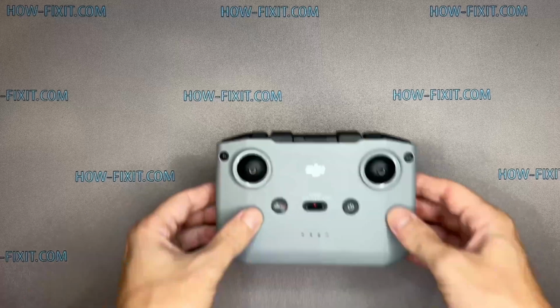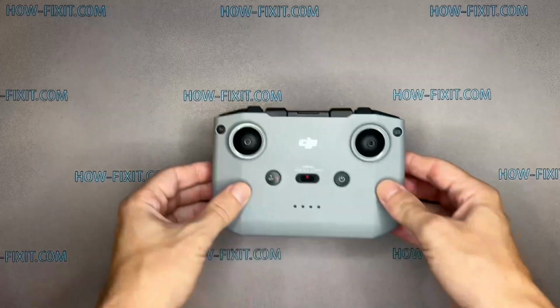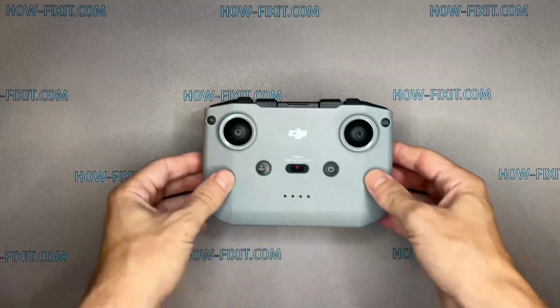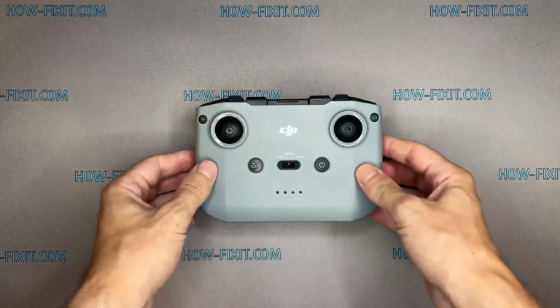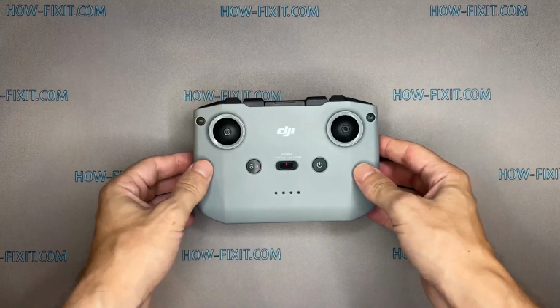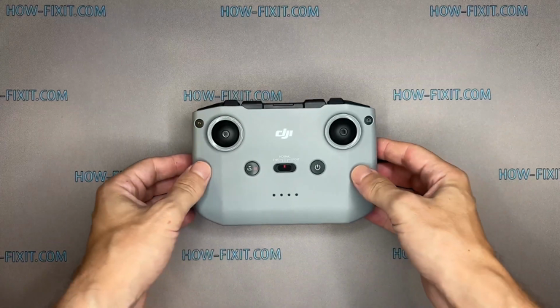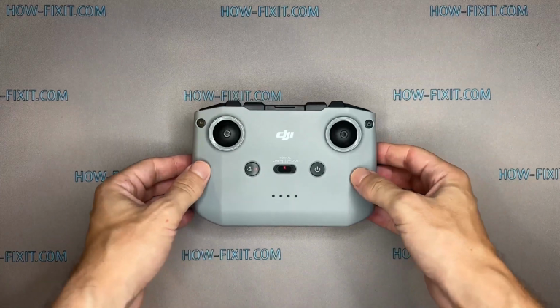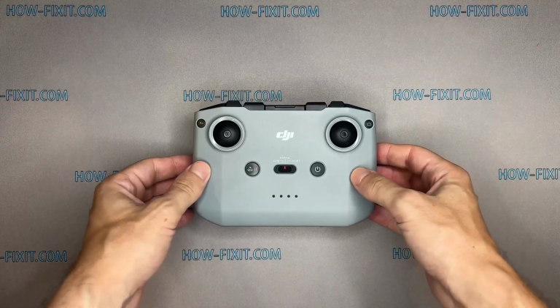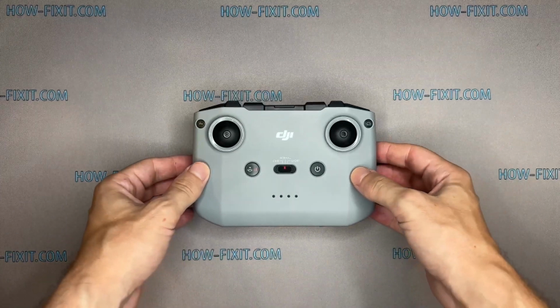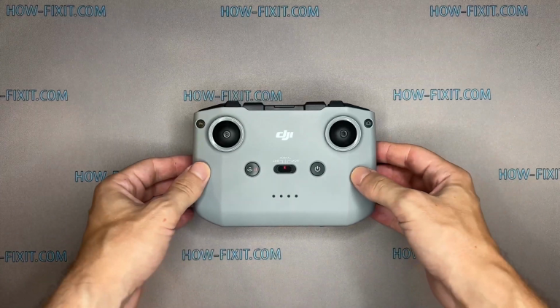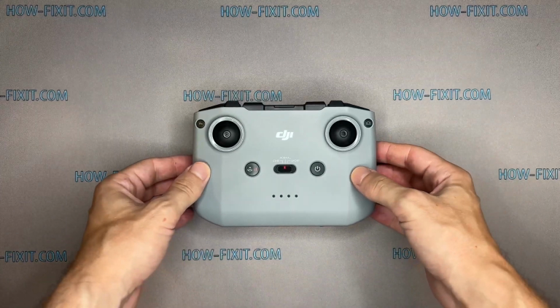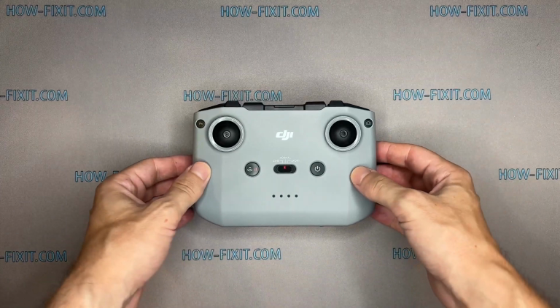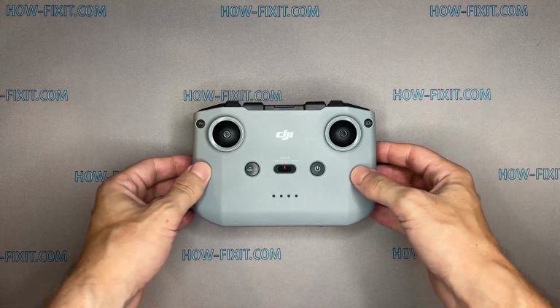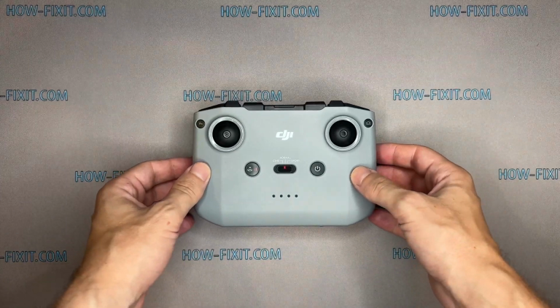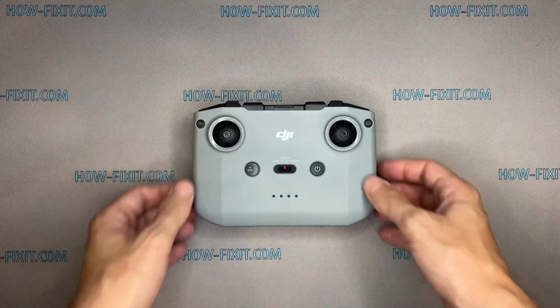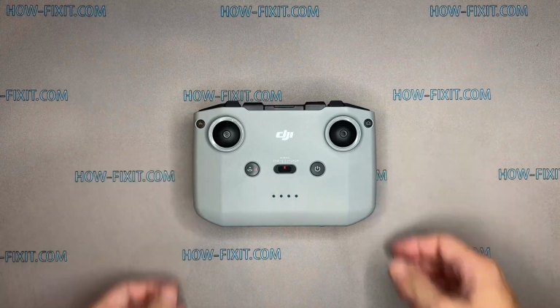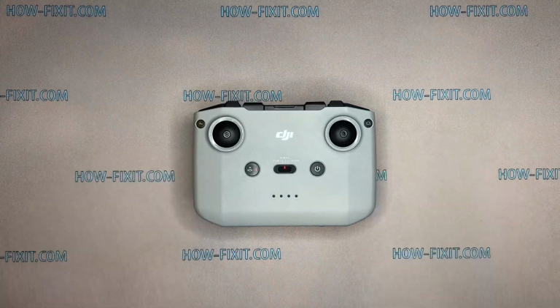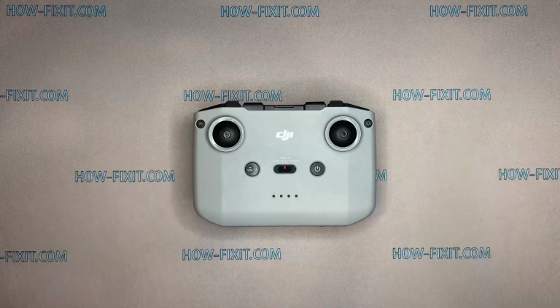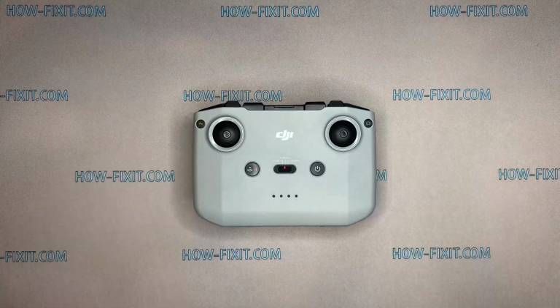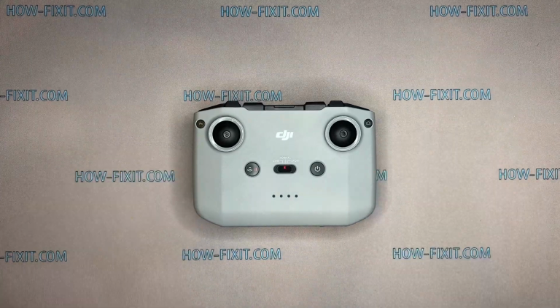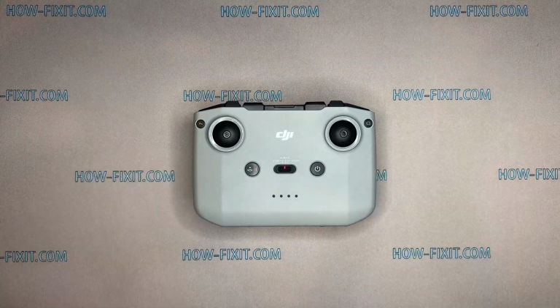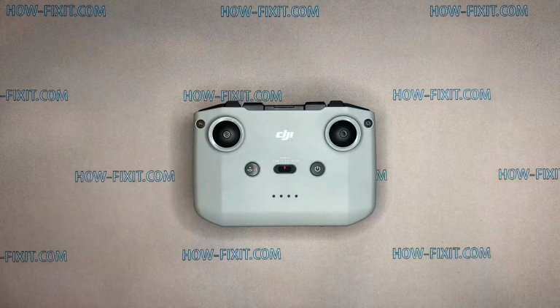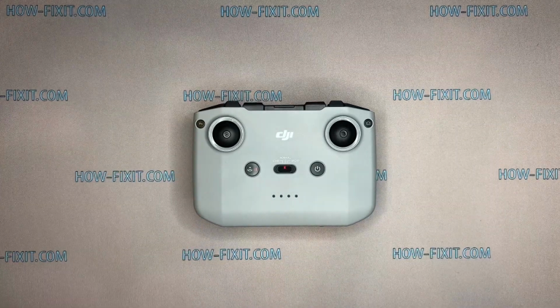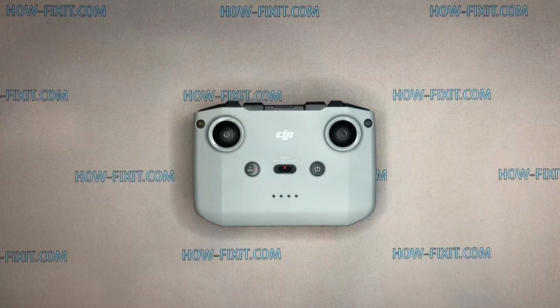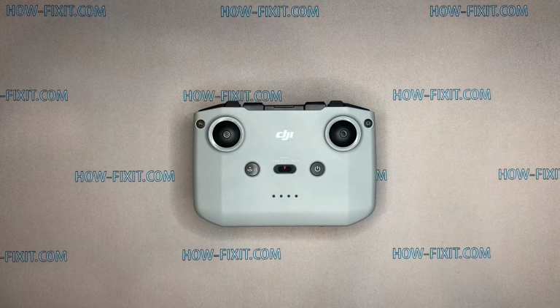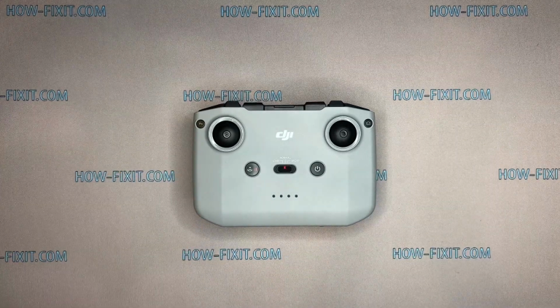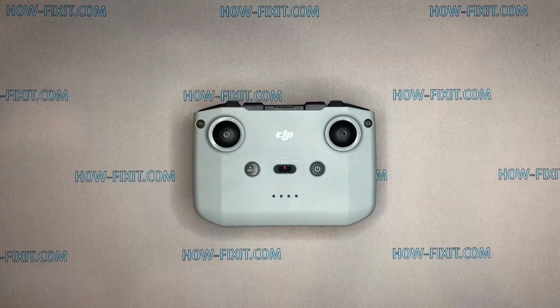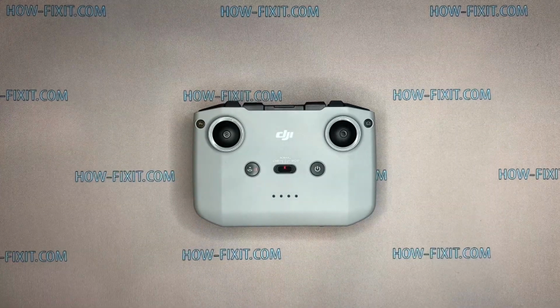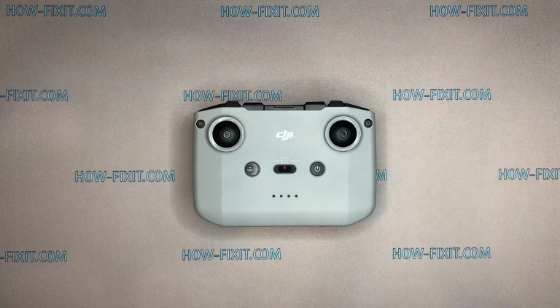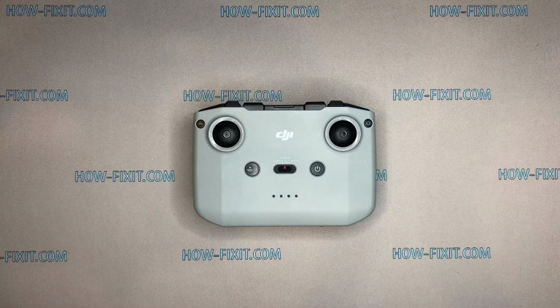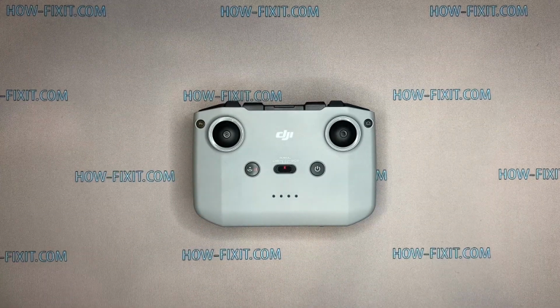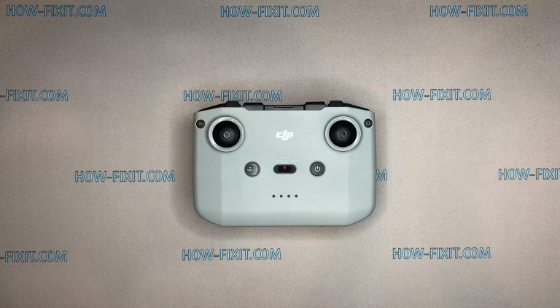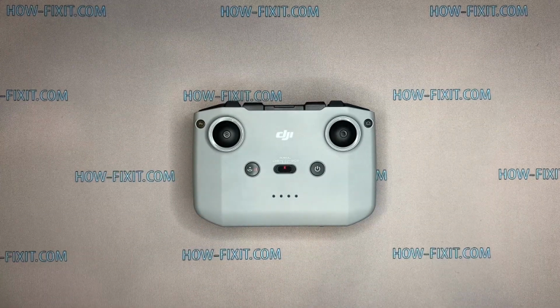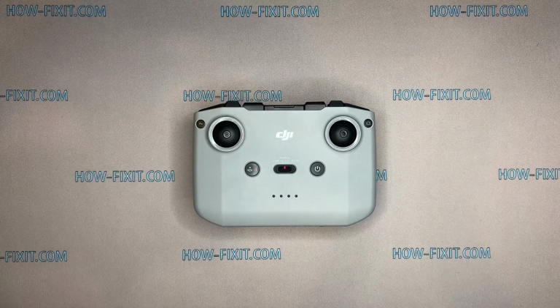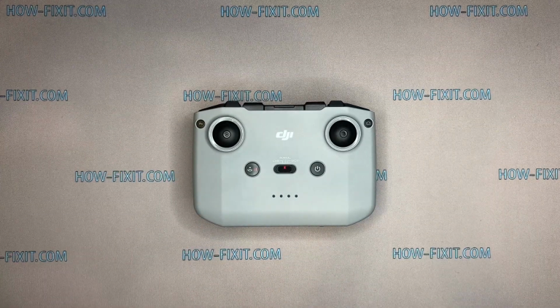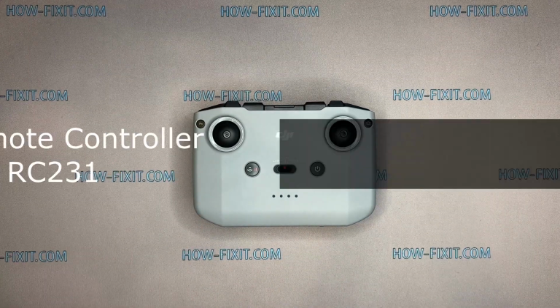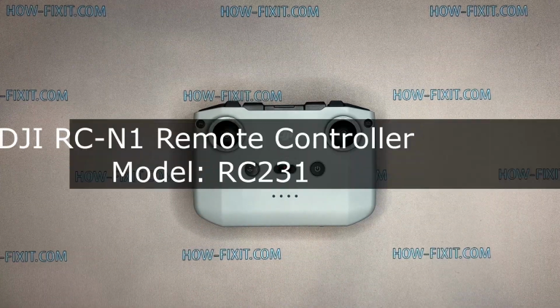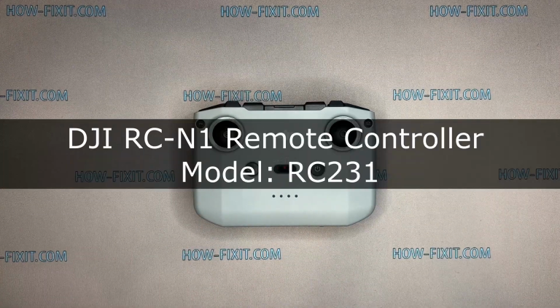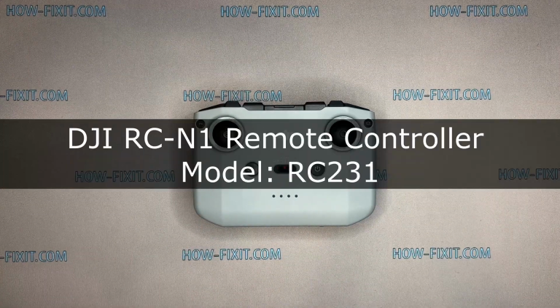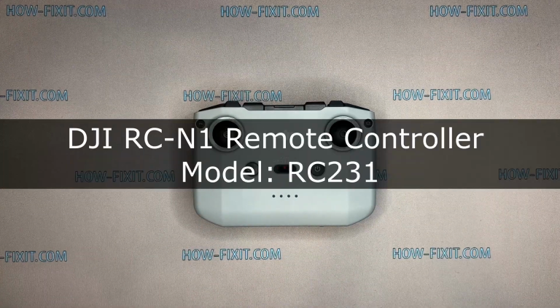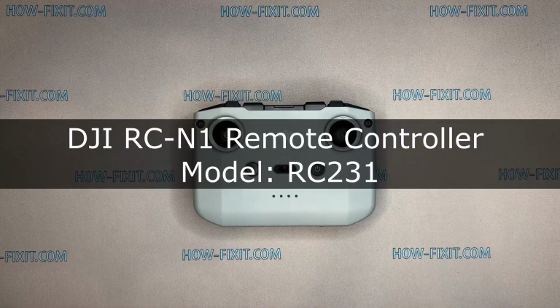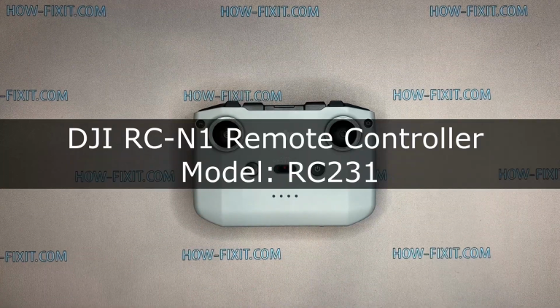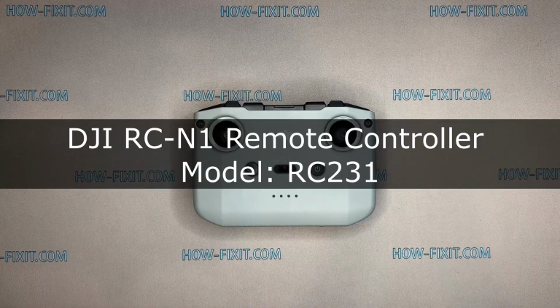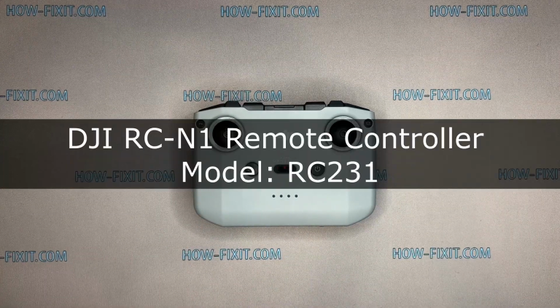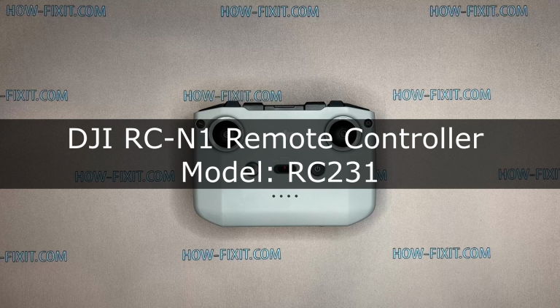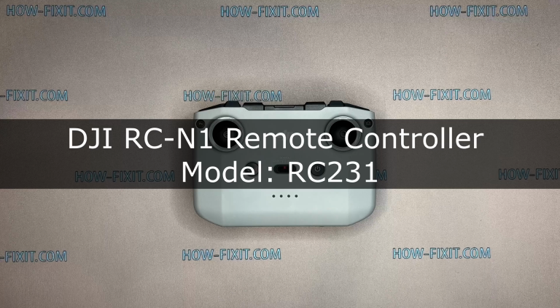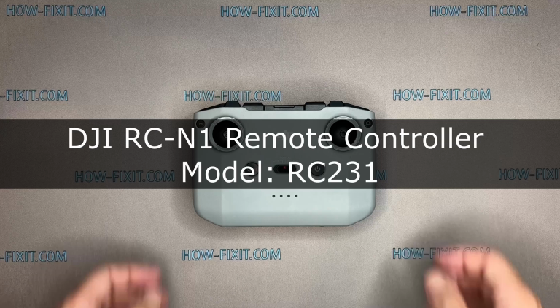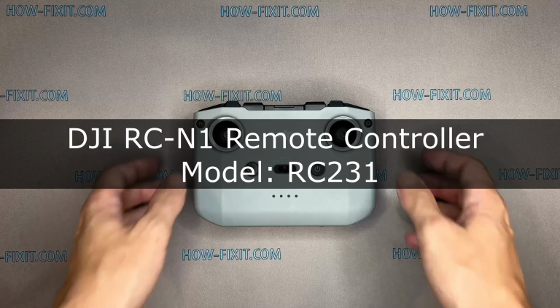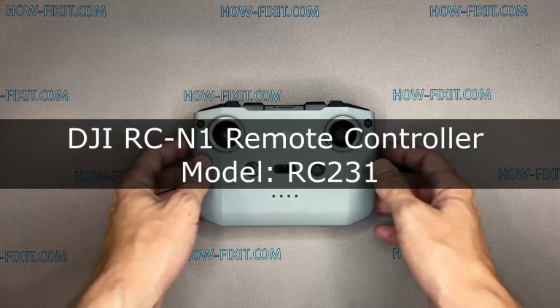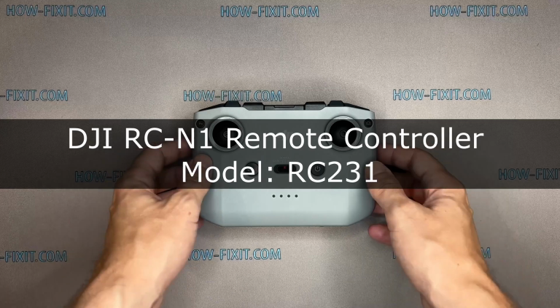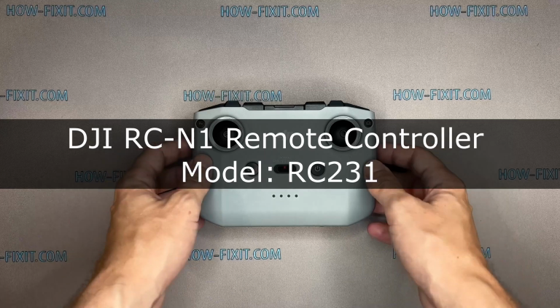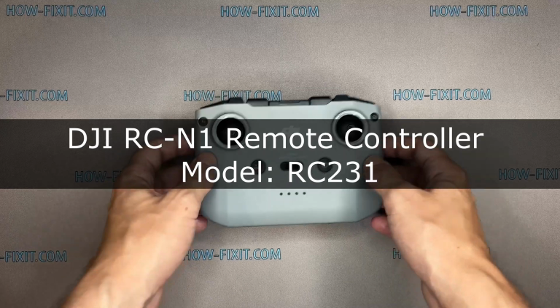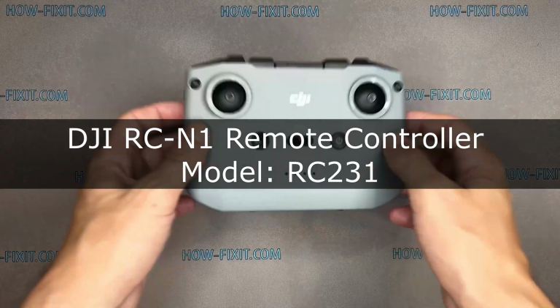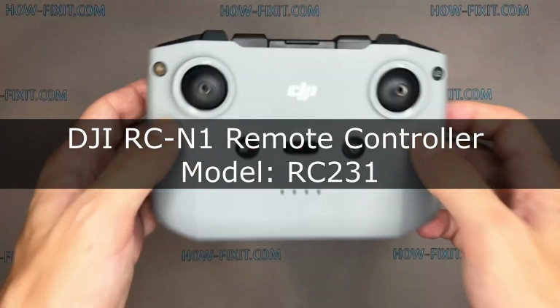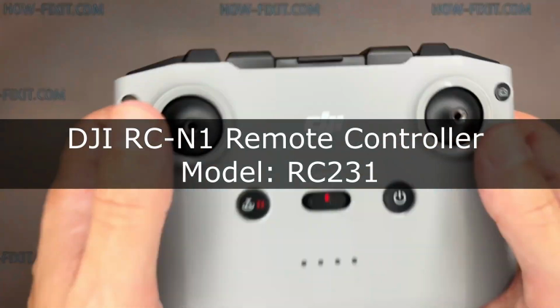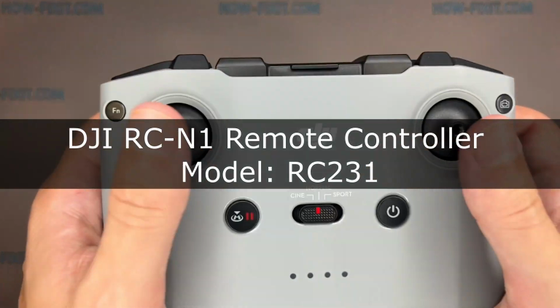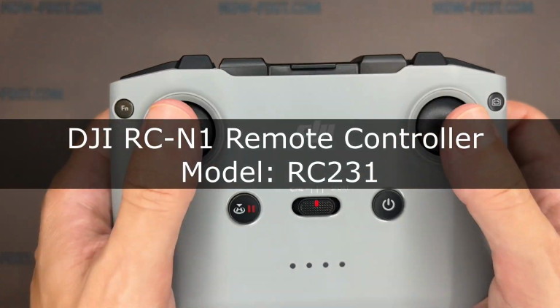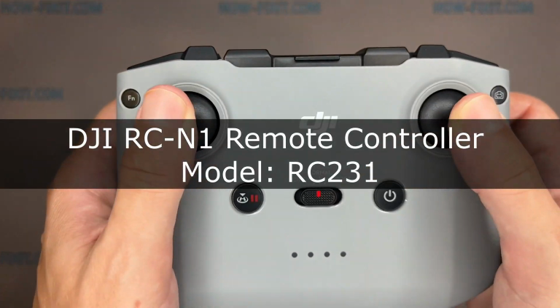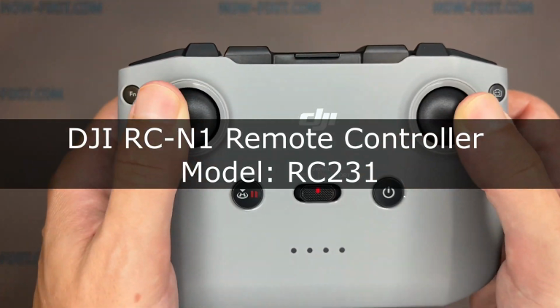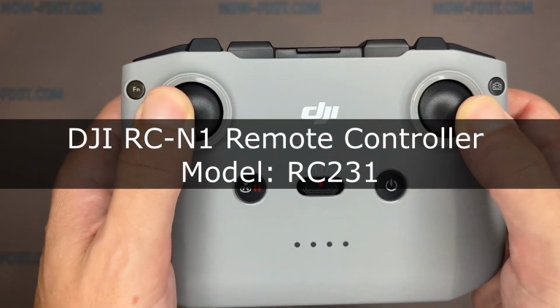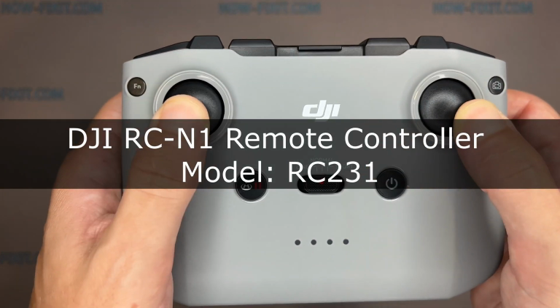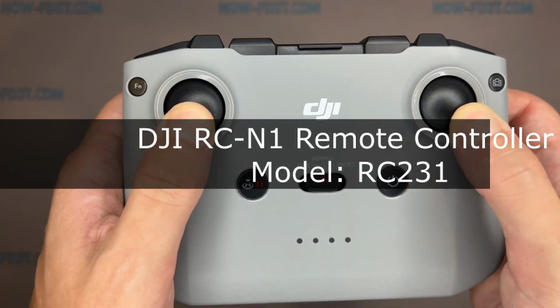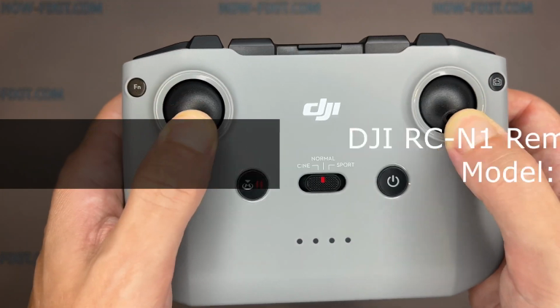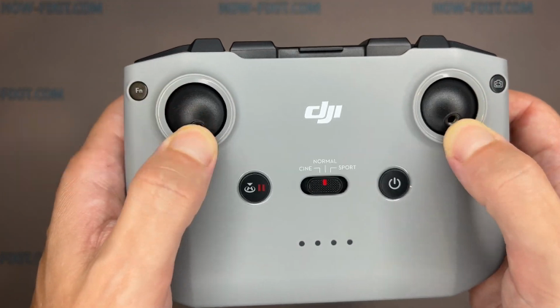Hi everyone, you're on HowFixit. In this video guide, I'll show you how to replace the battery on the DJI remote controller.